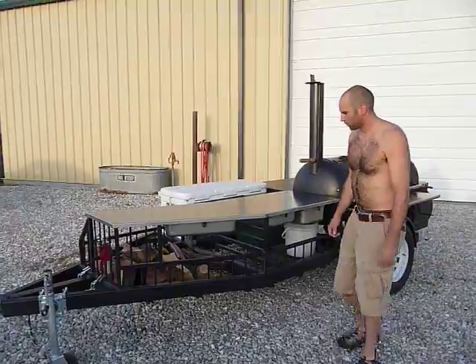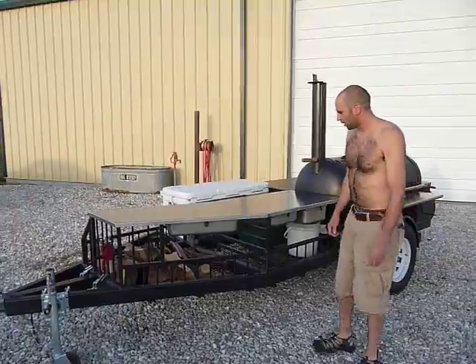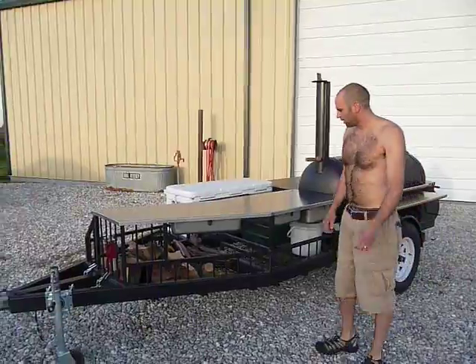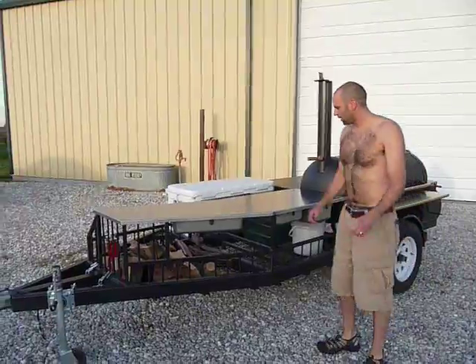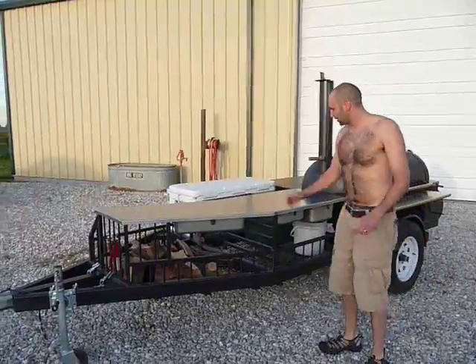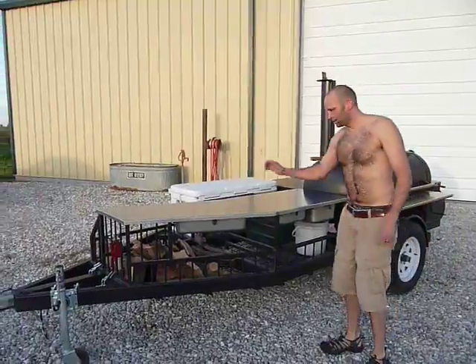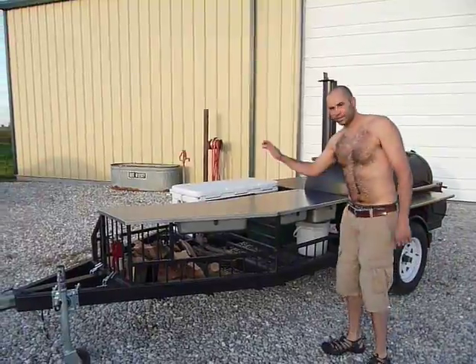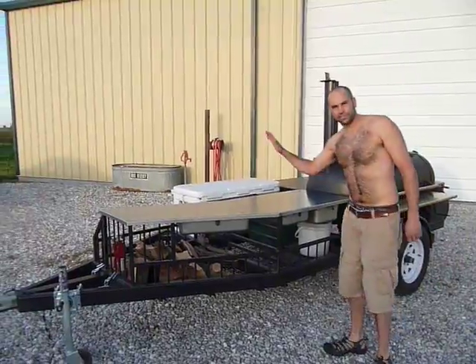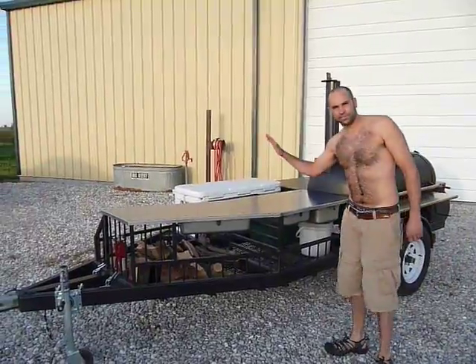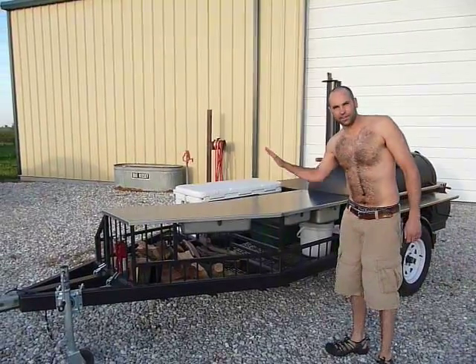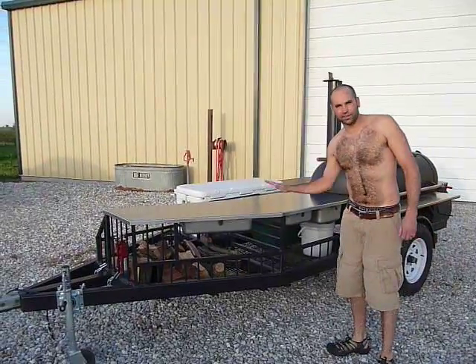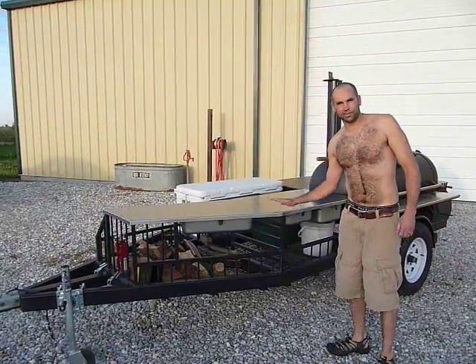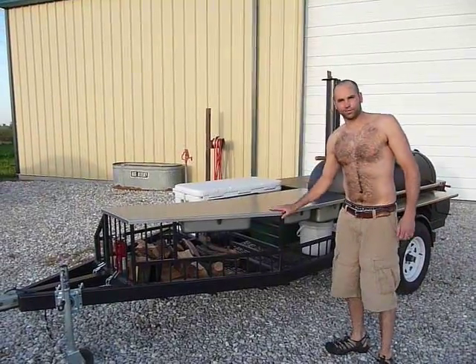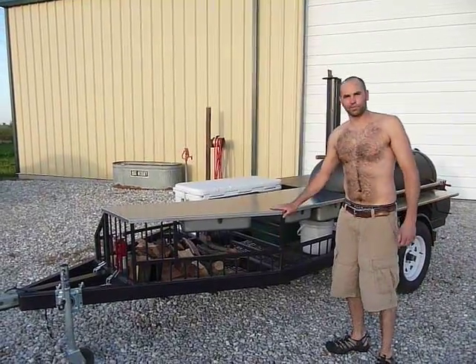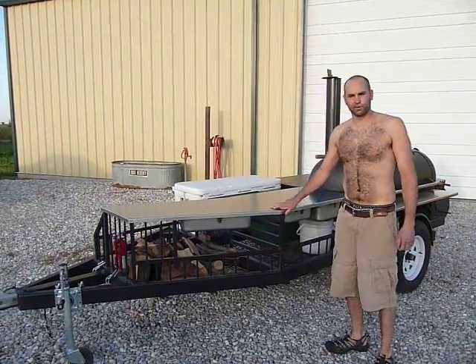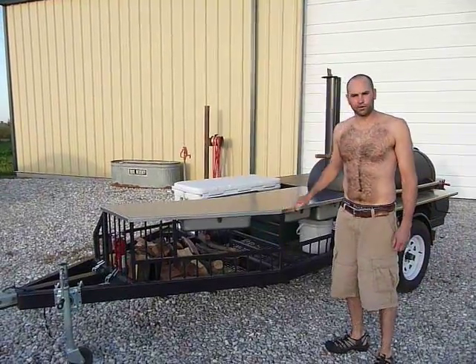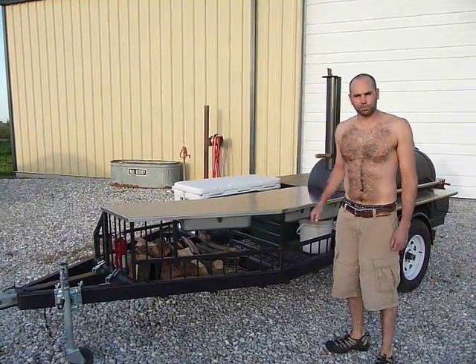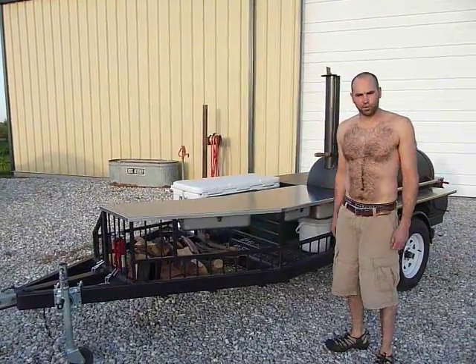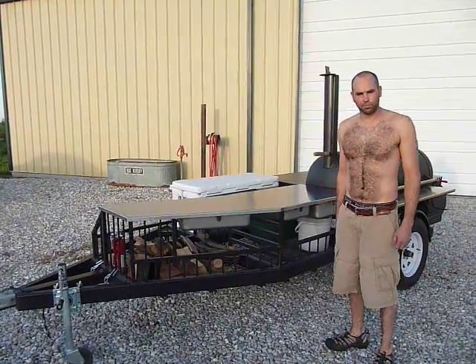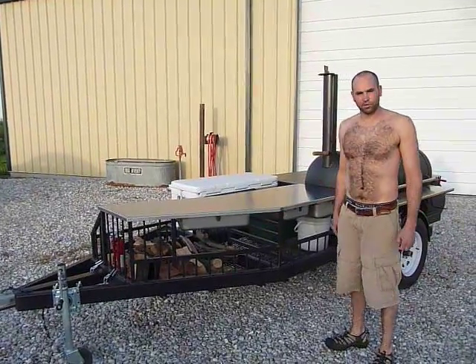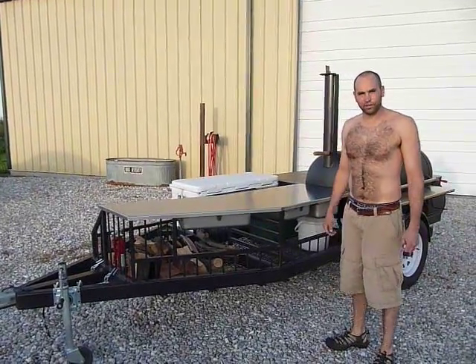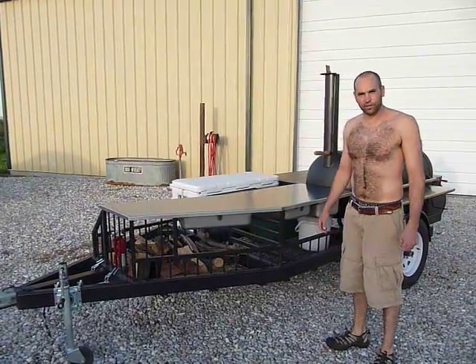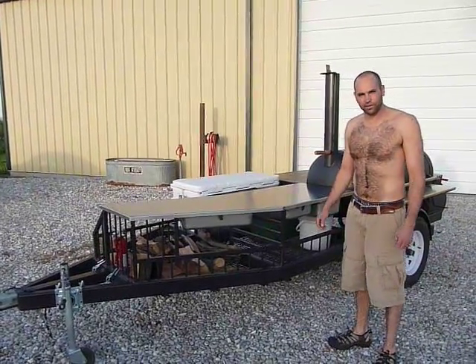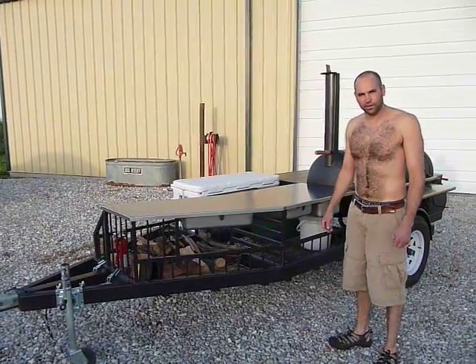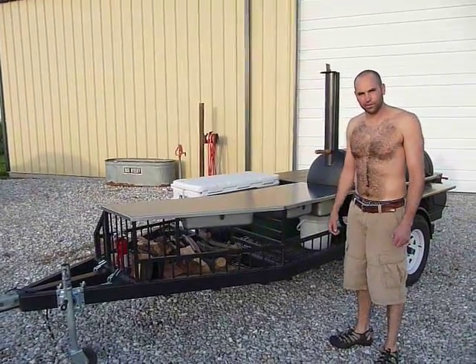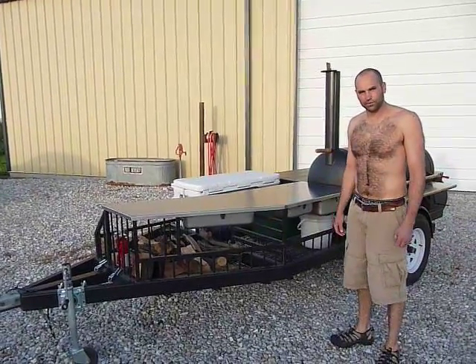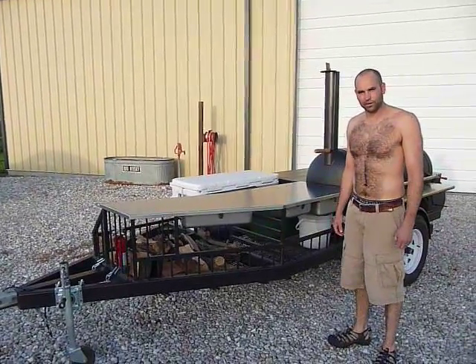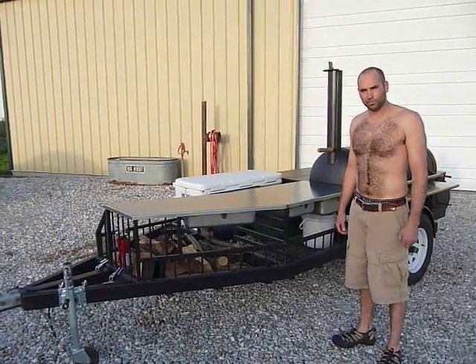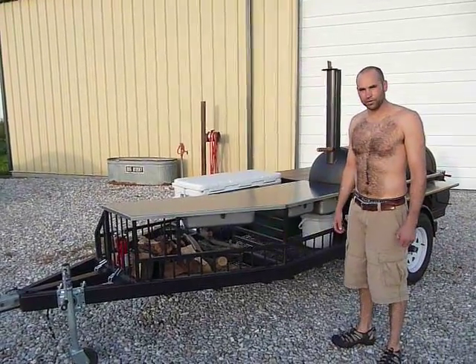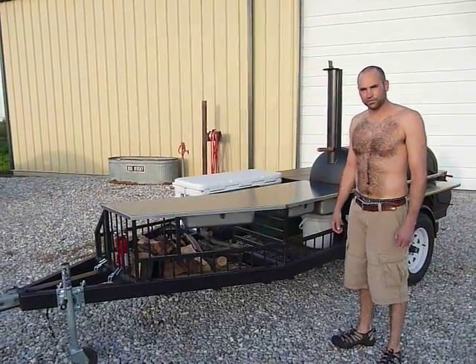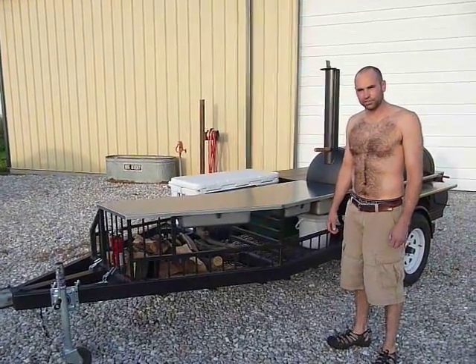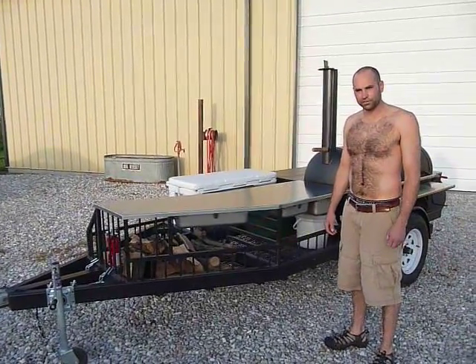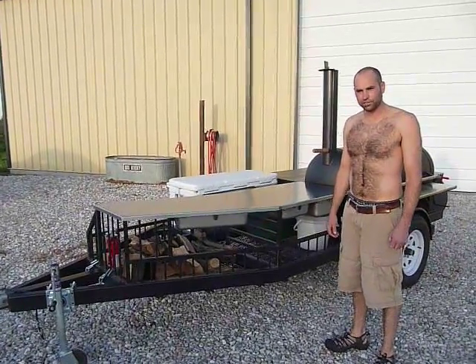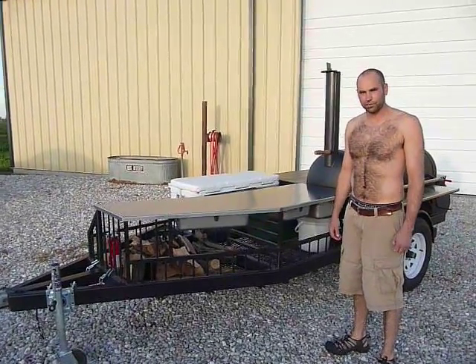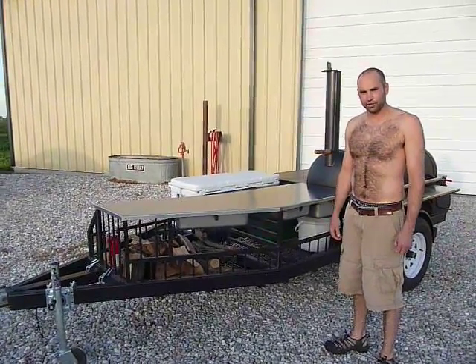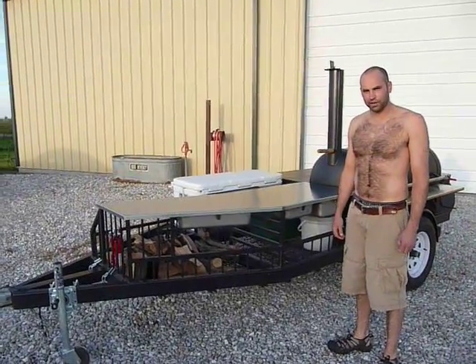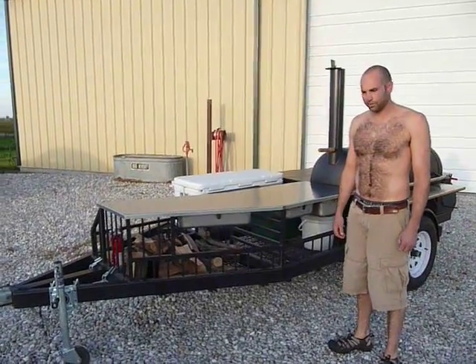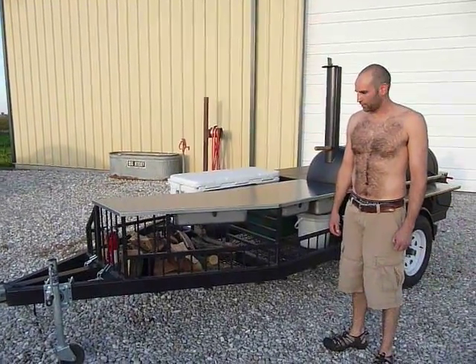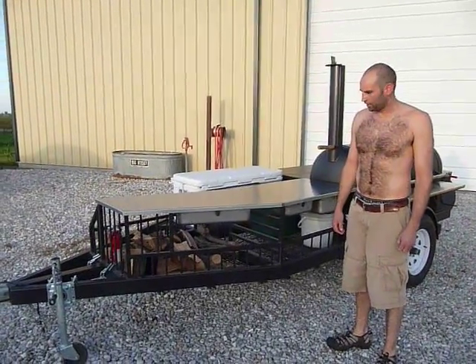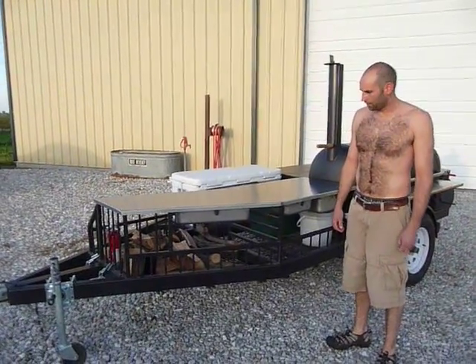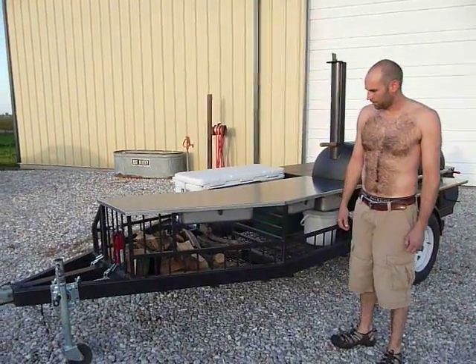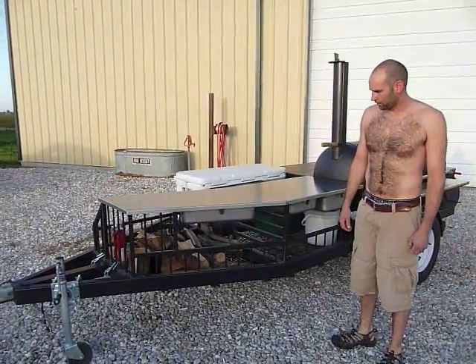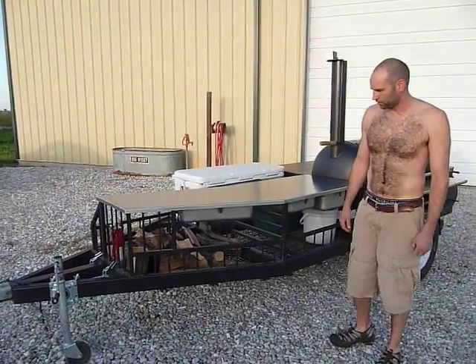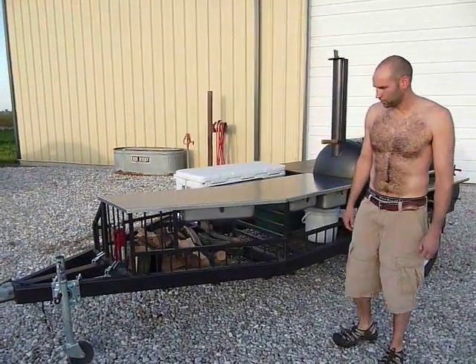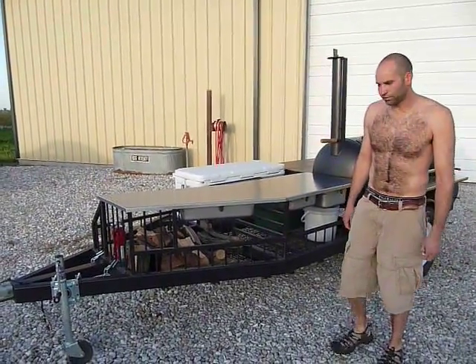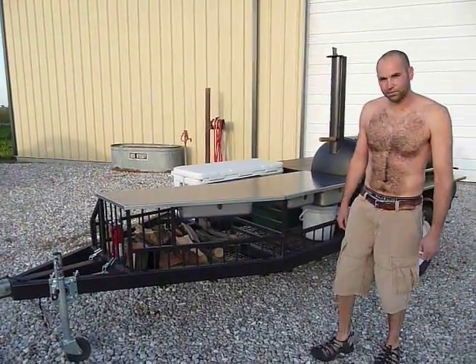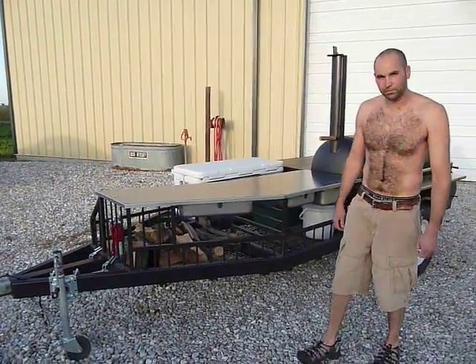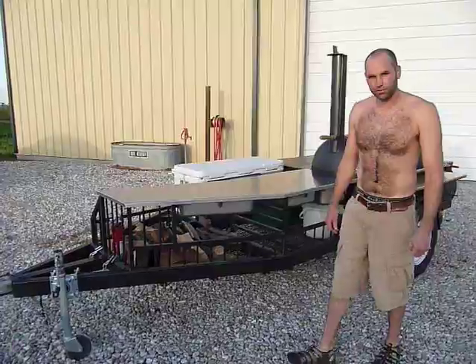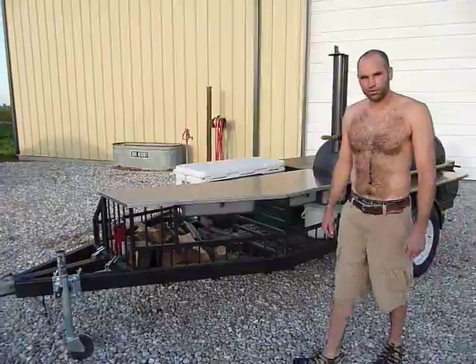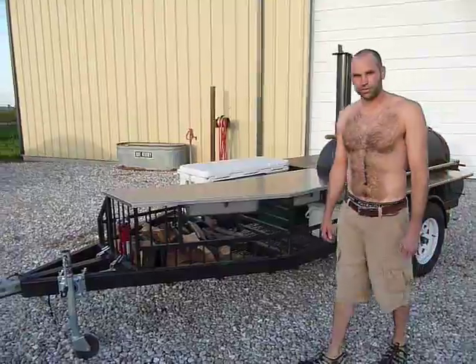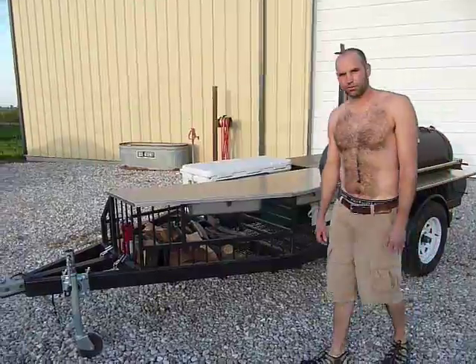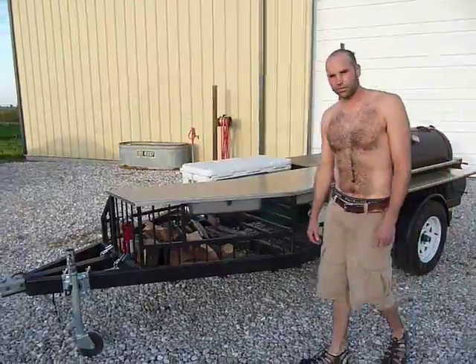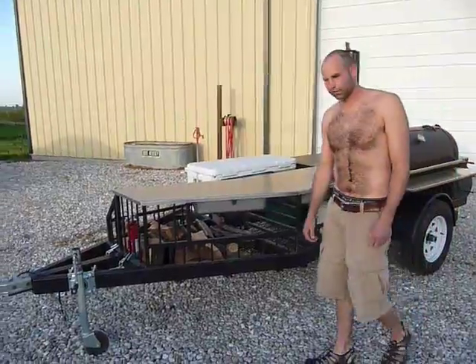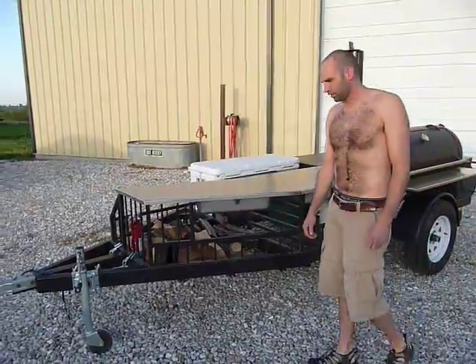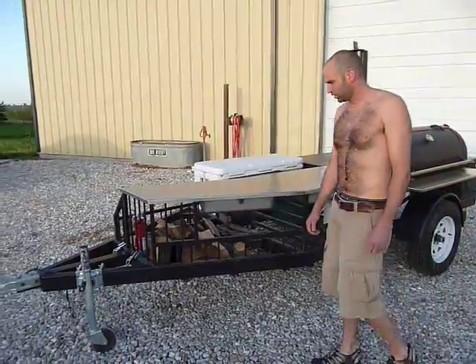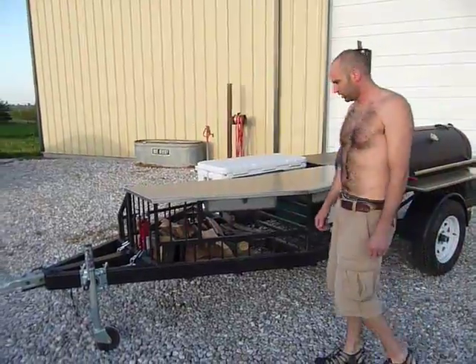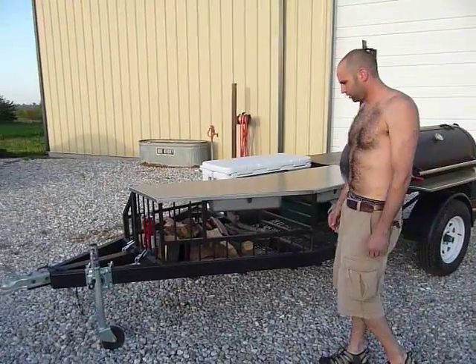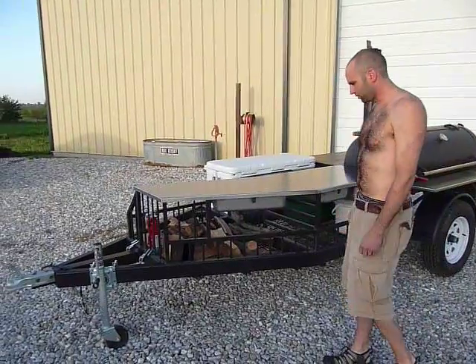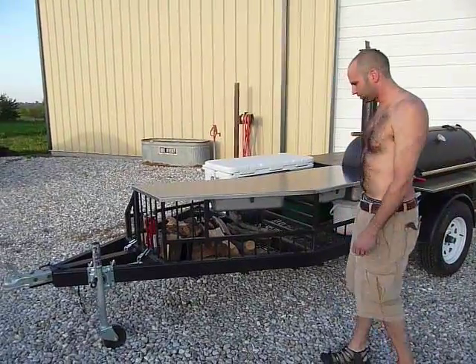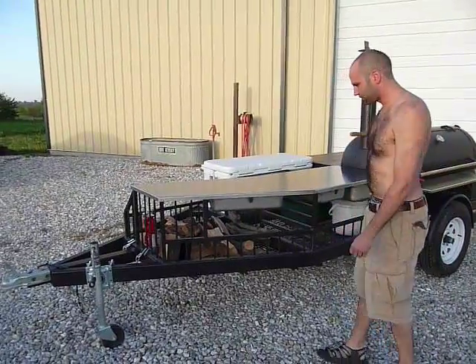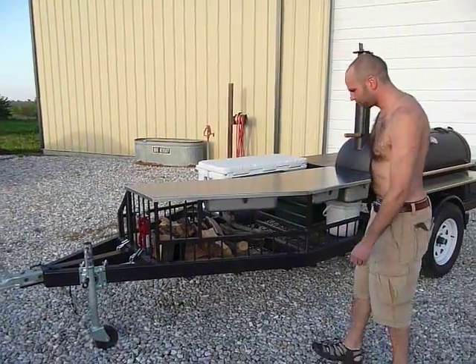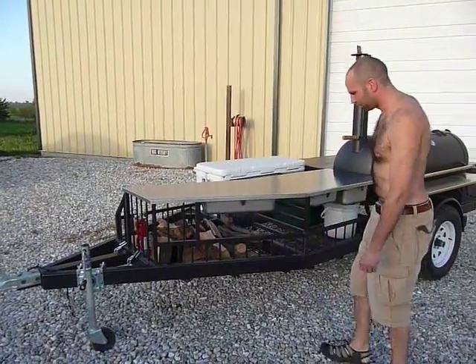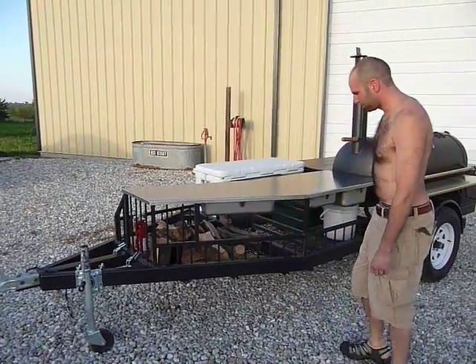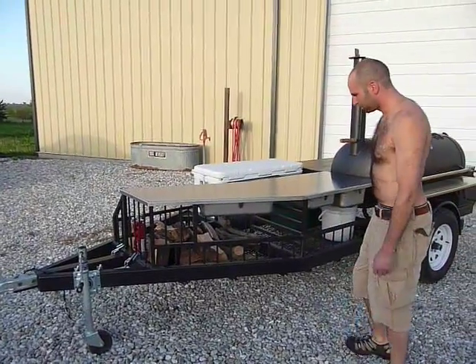I just got this smoker completed and I was going to post it and see what you guys thought. I'll show you some of the features and what's going on.